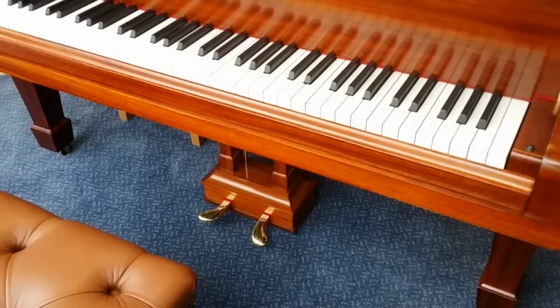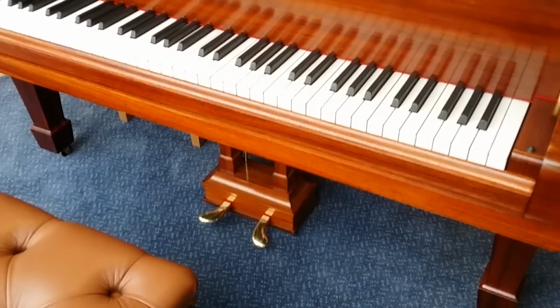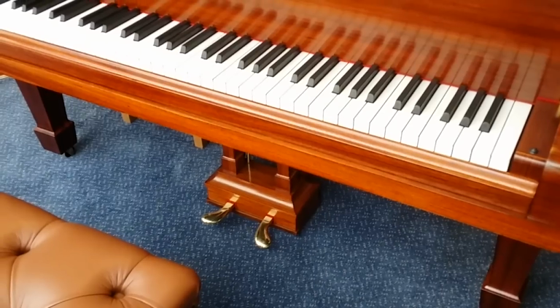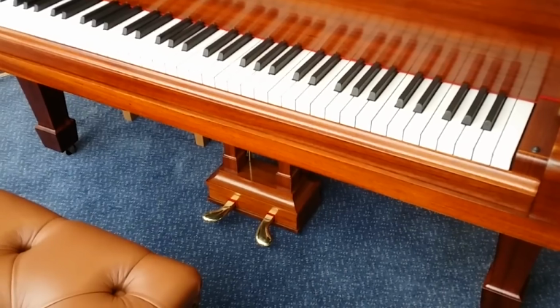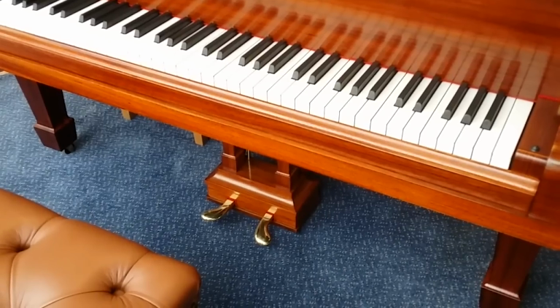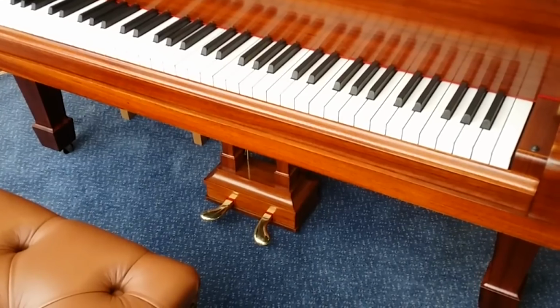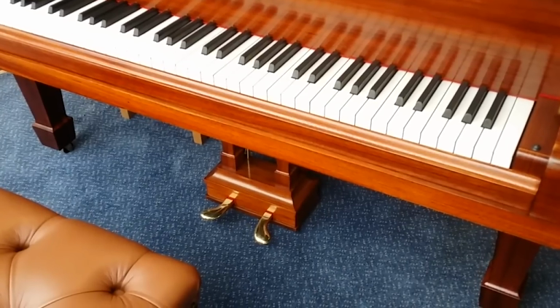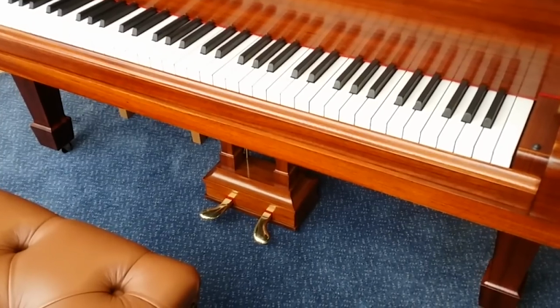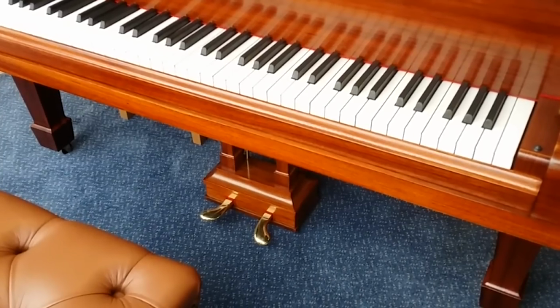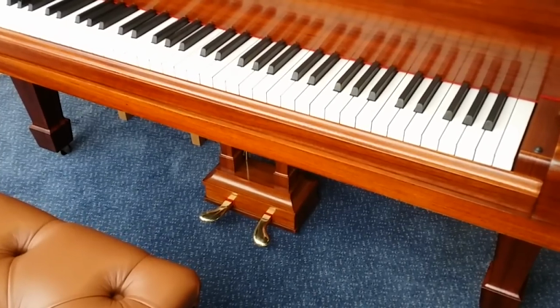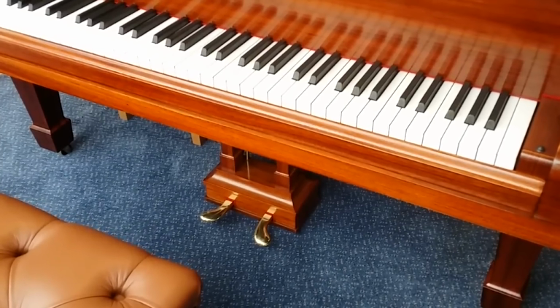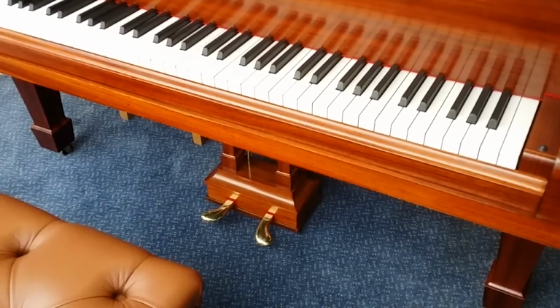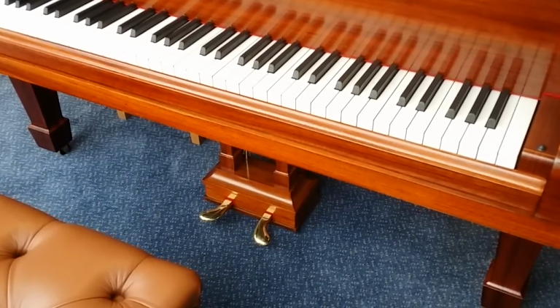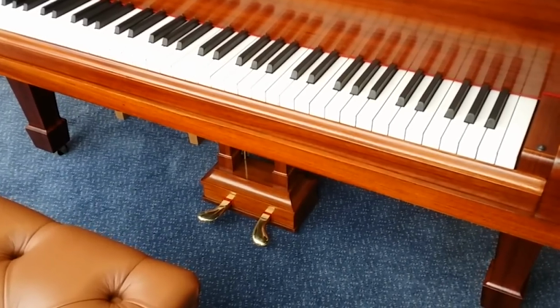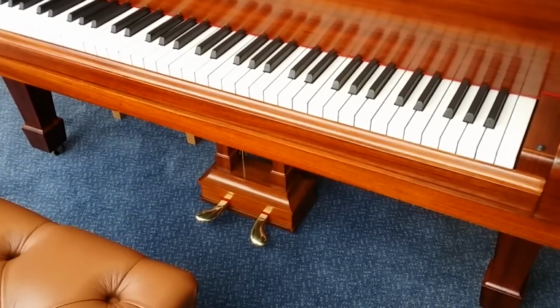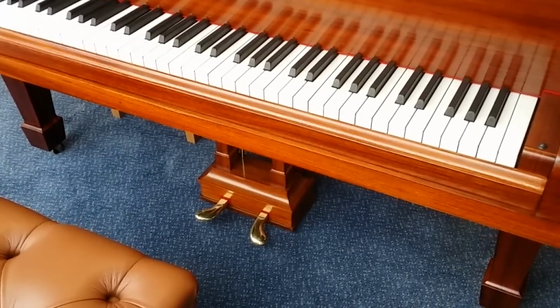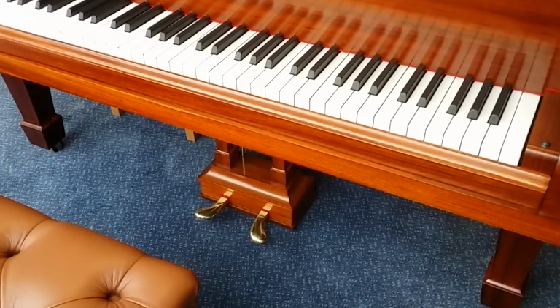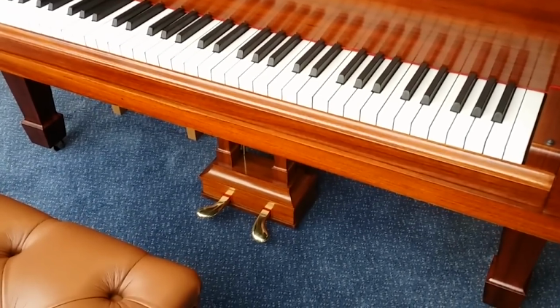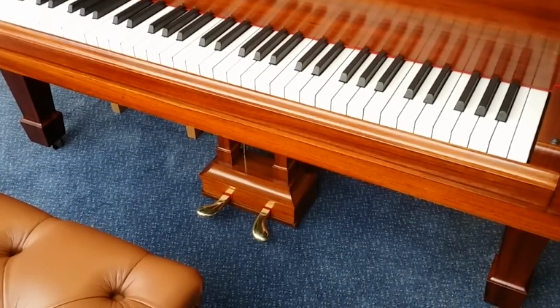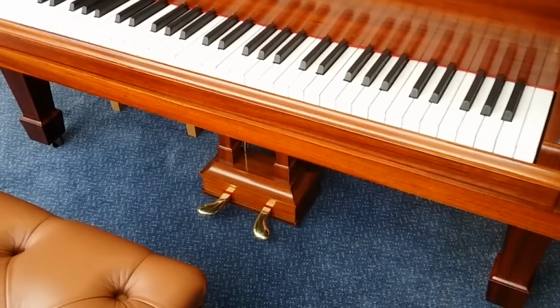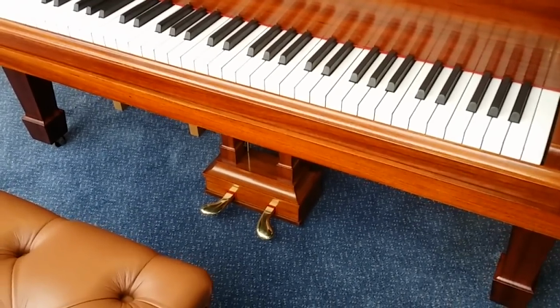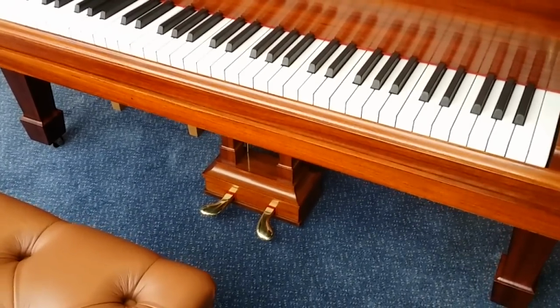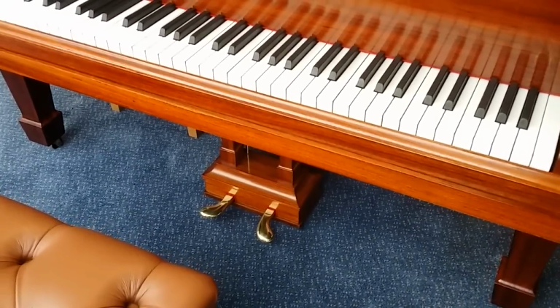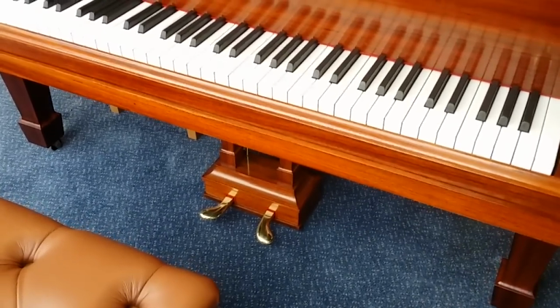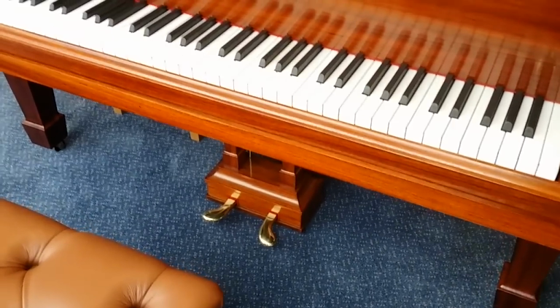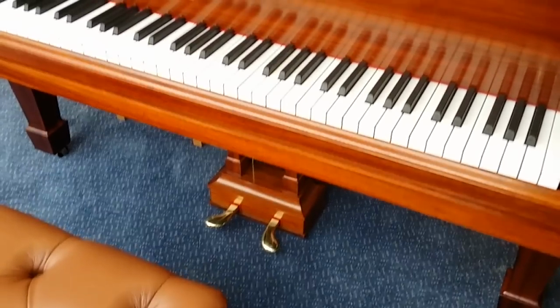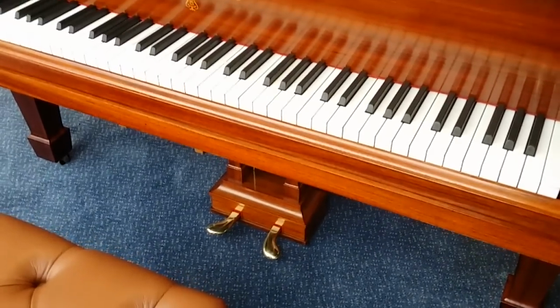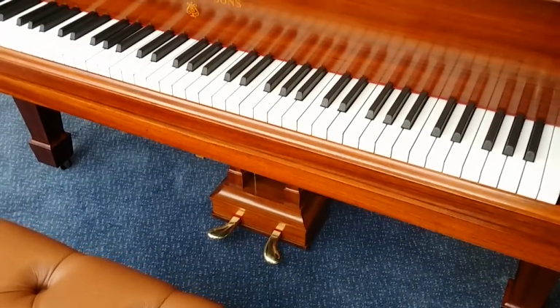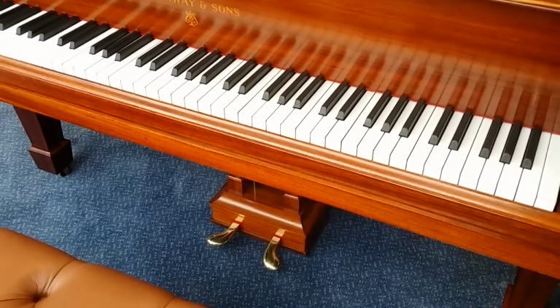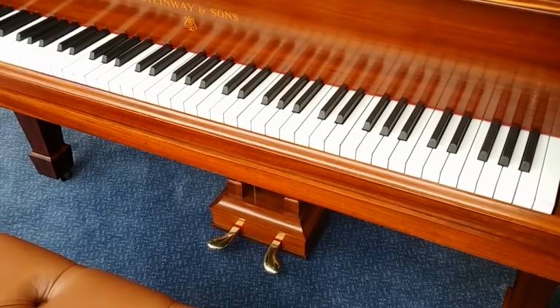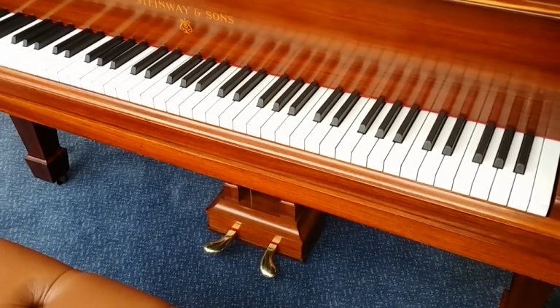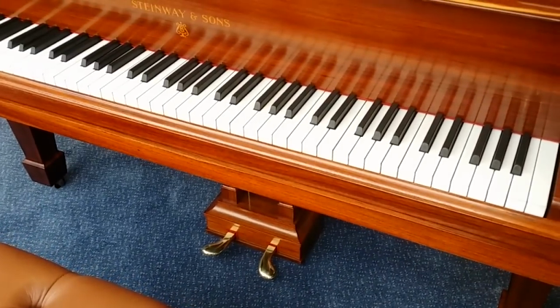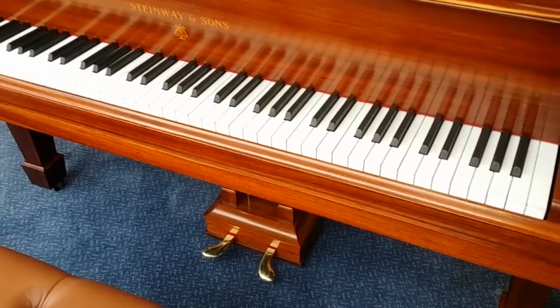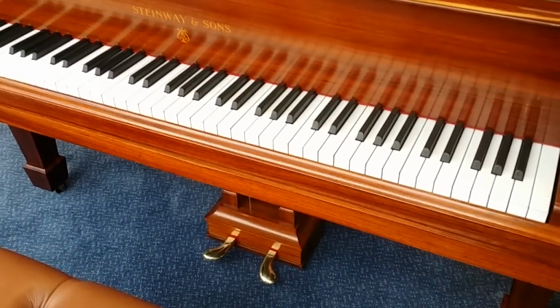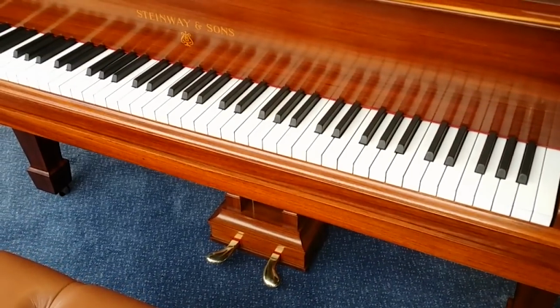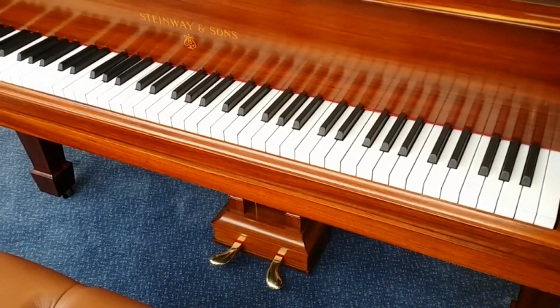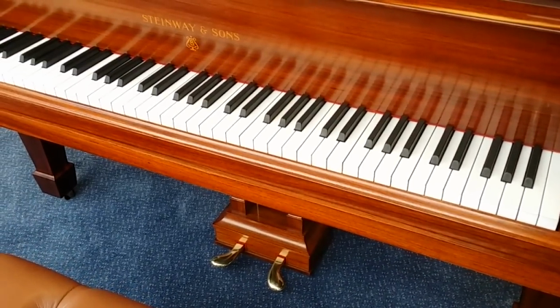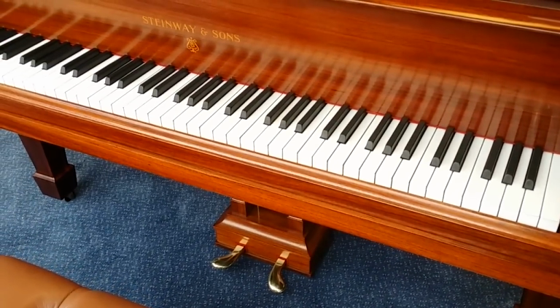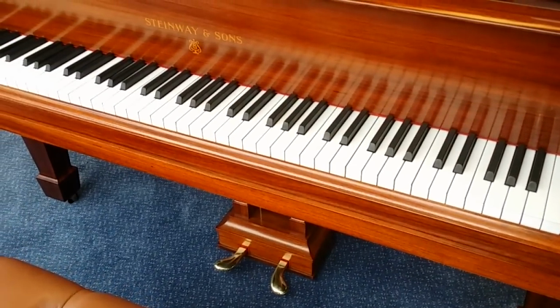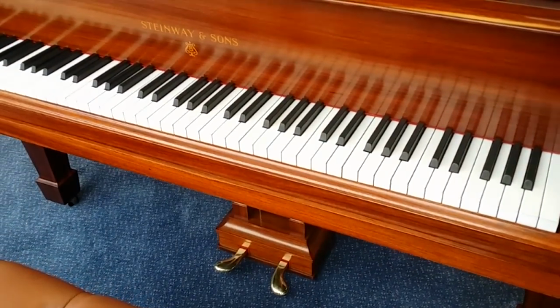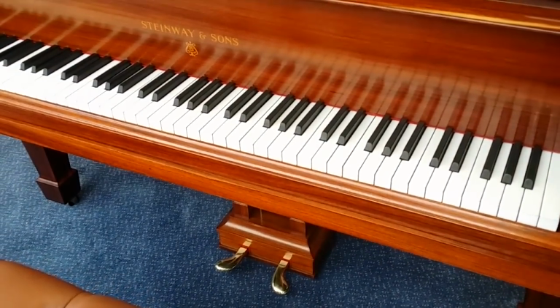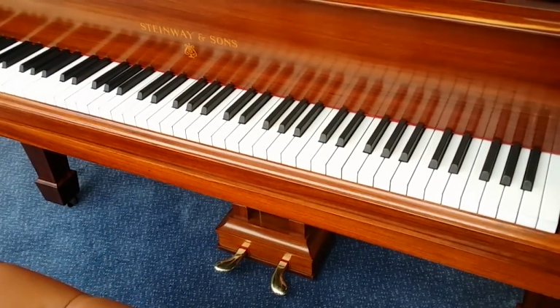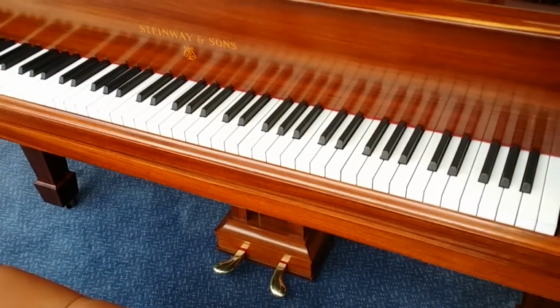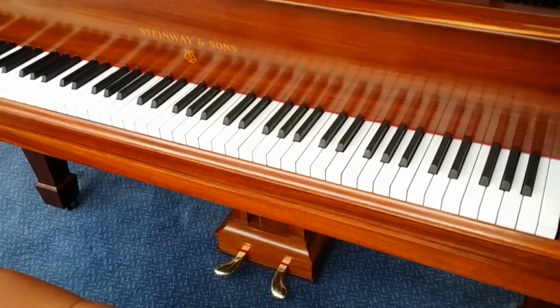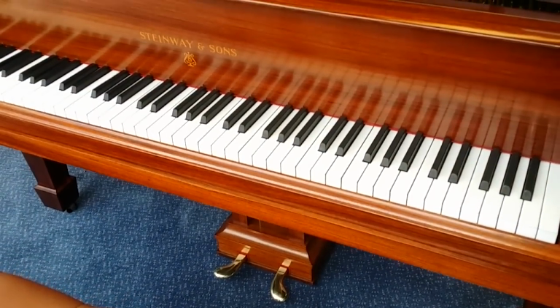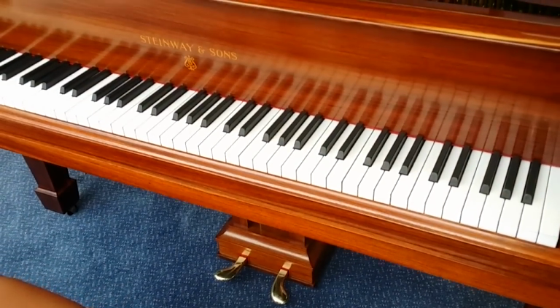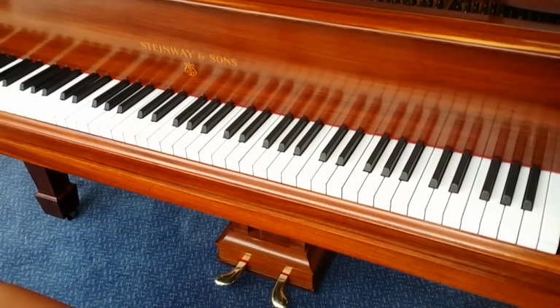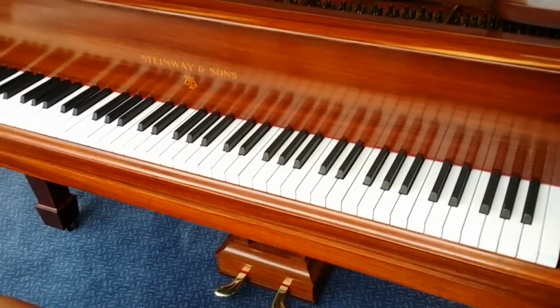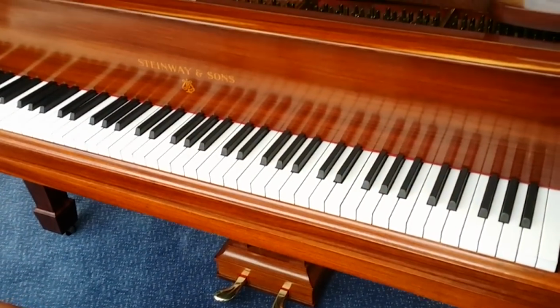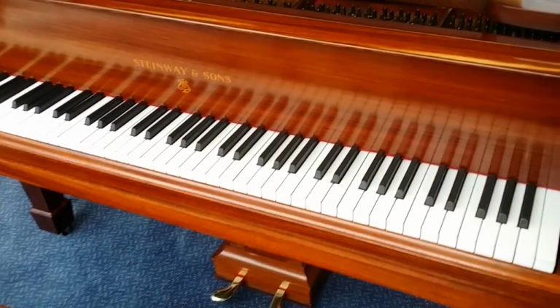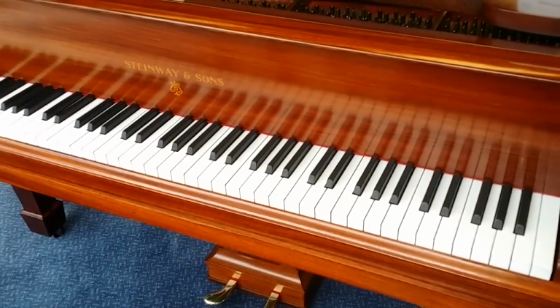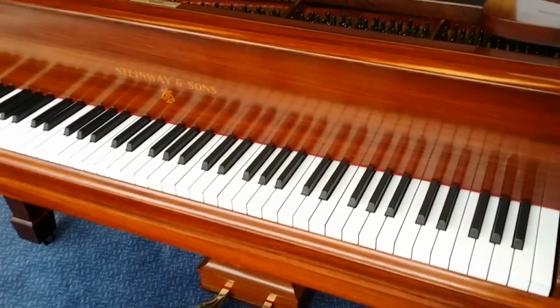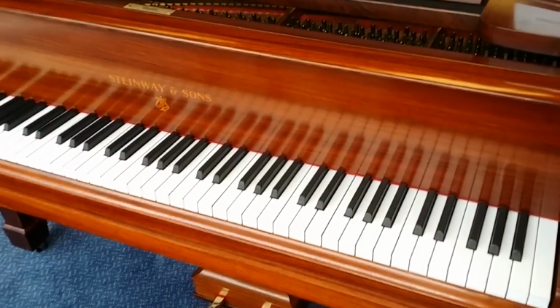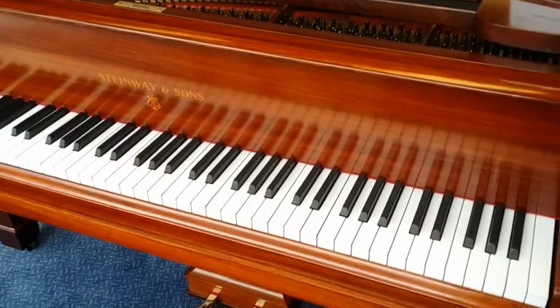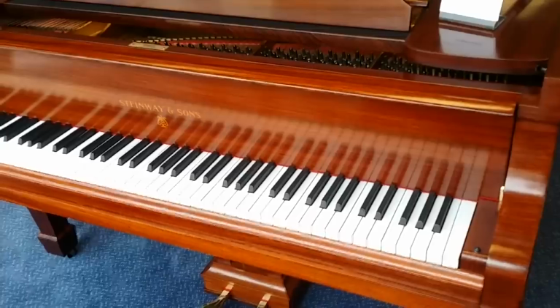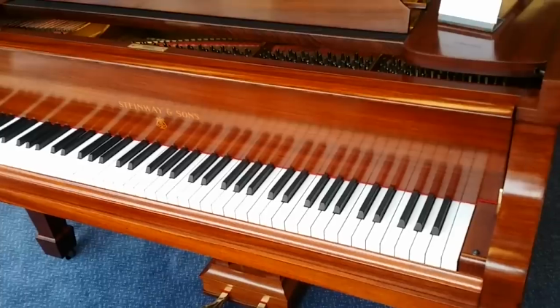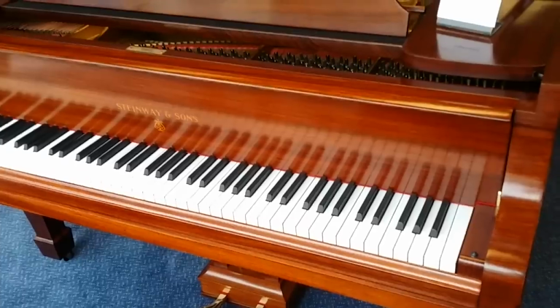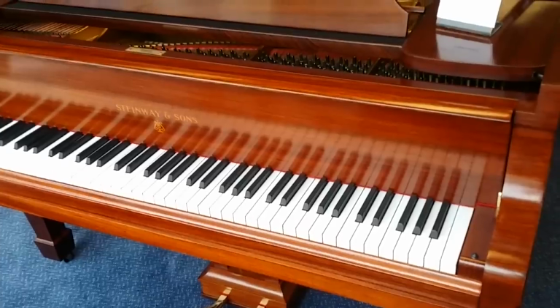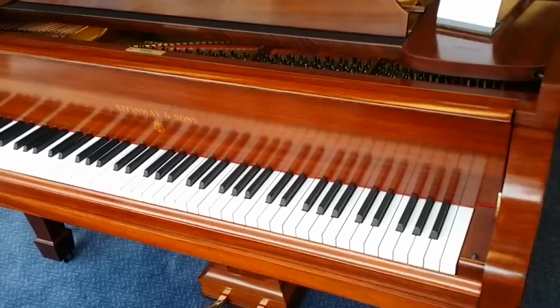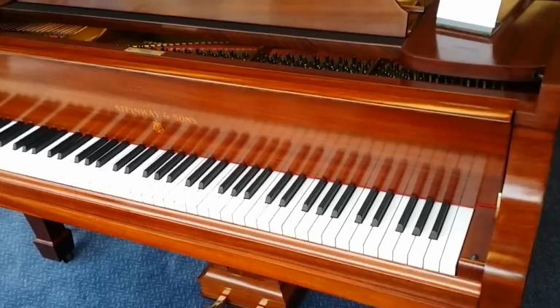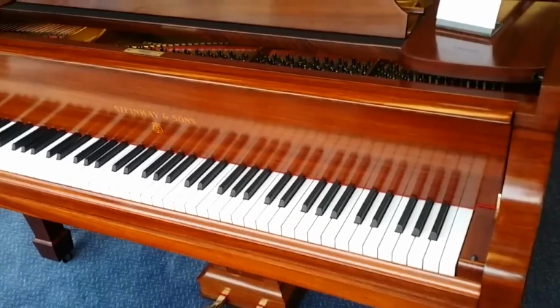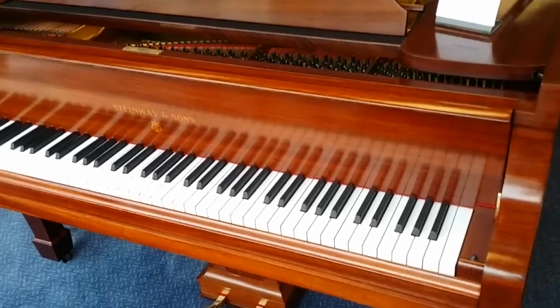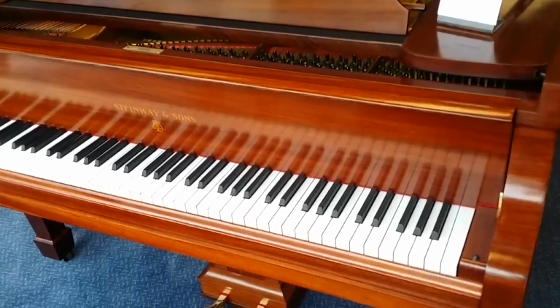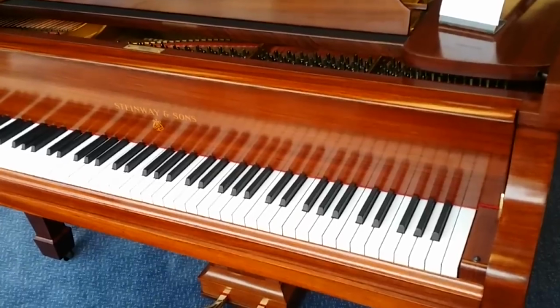However, the Sostenuto on older pianos isn't that common, and it certainly isn't necessary for any exams. This is a Rosewood Steinway made in 1925.